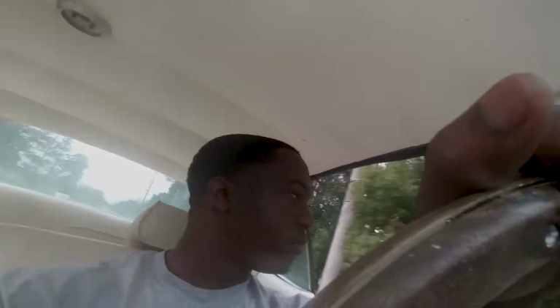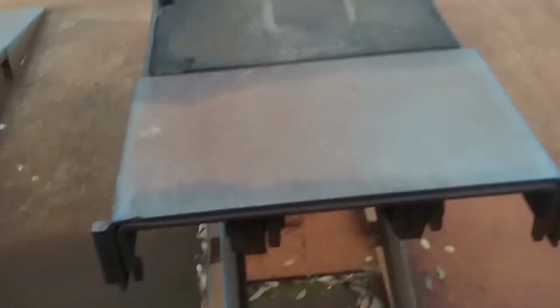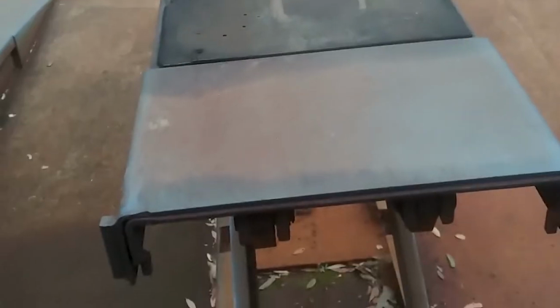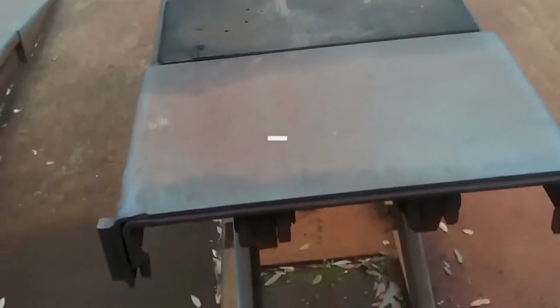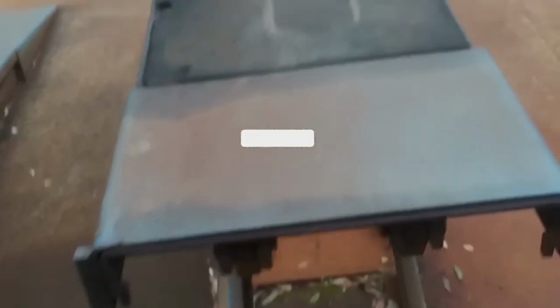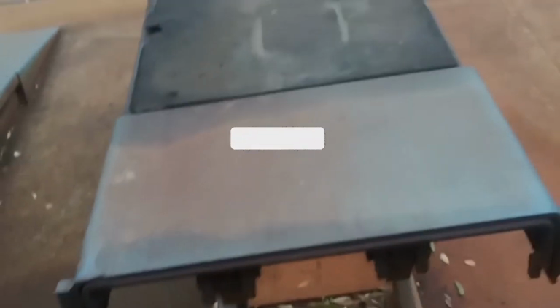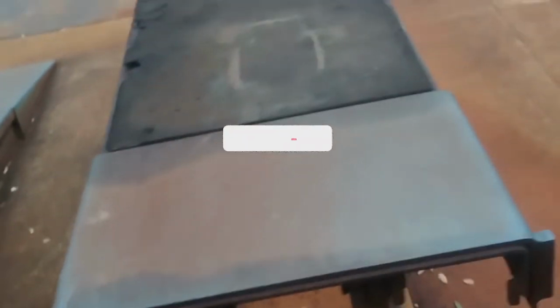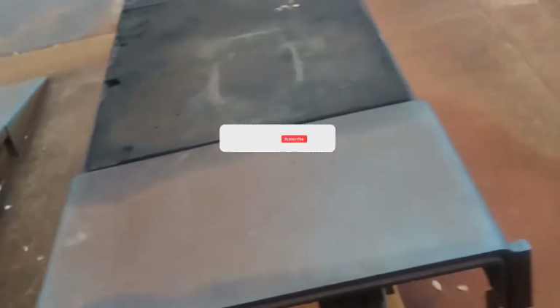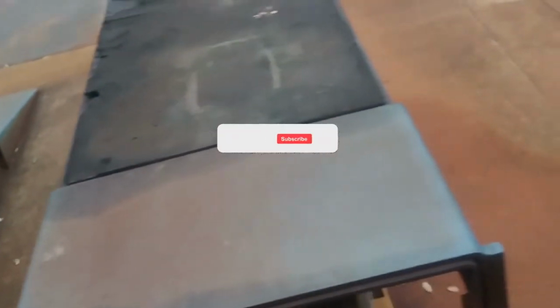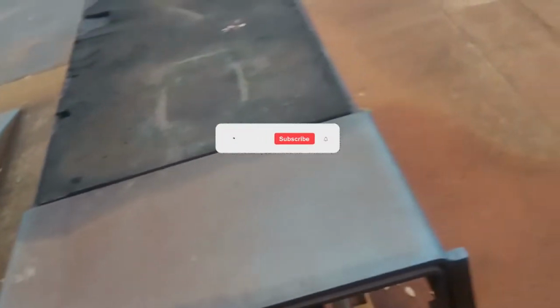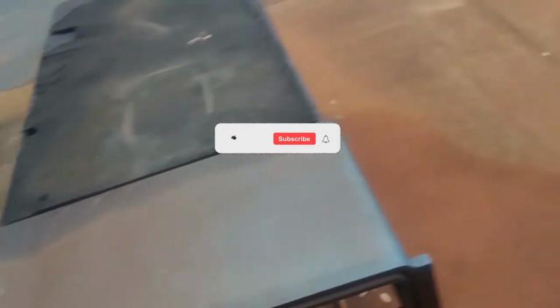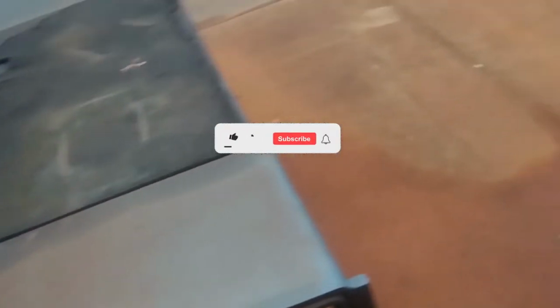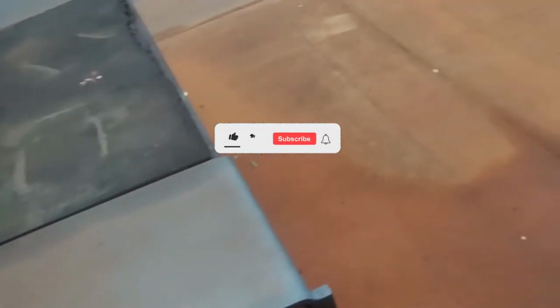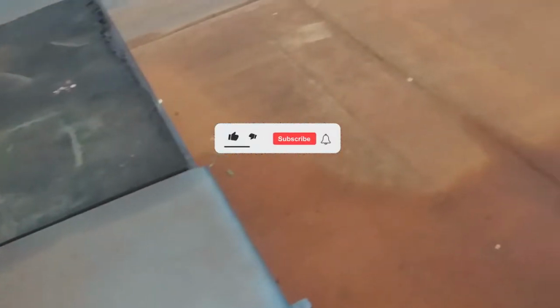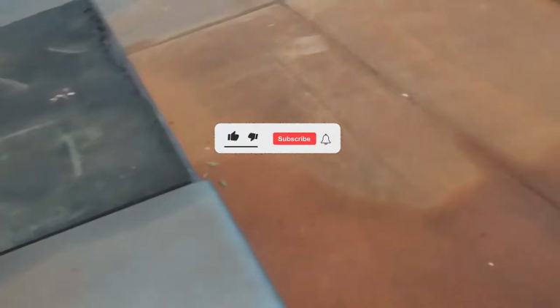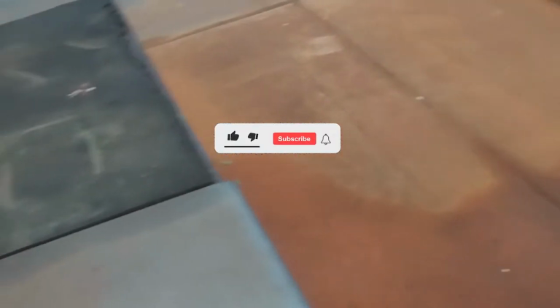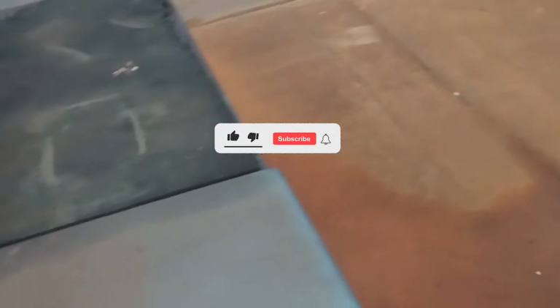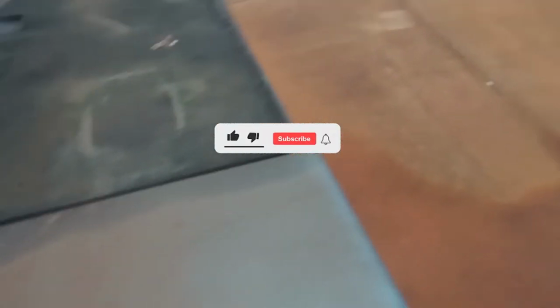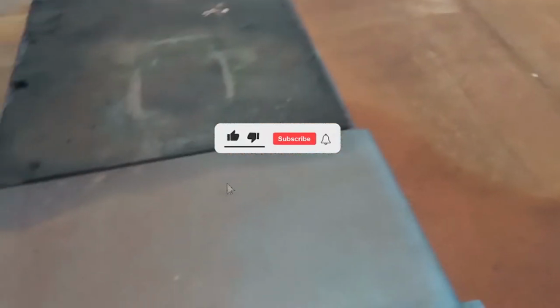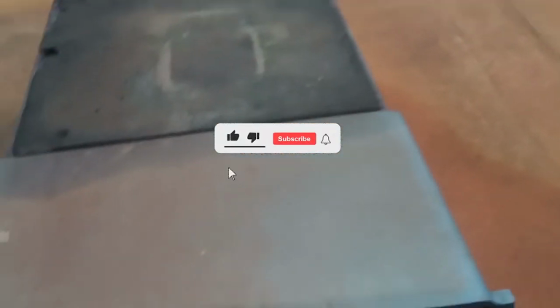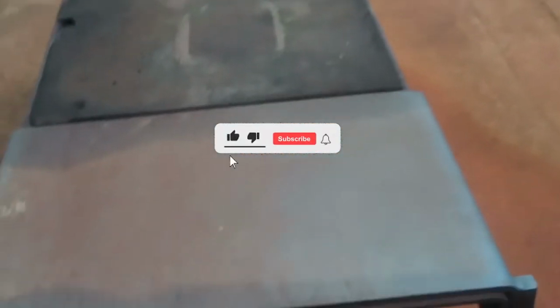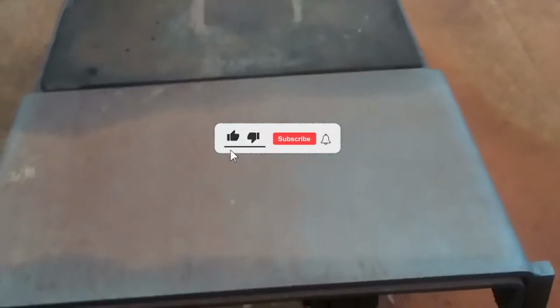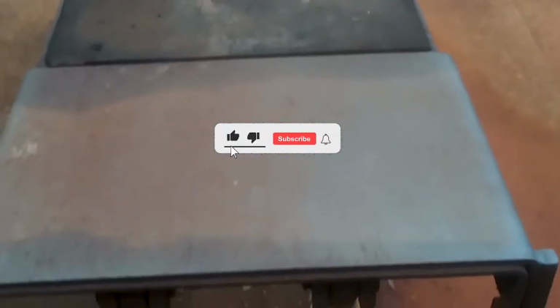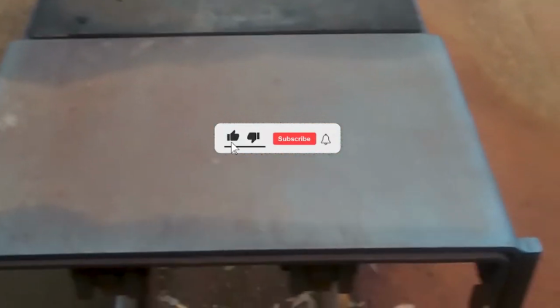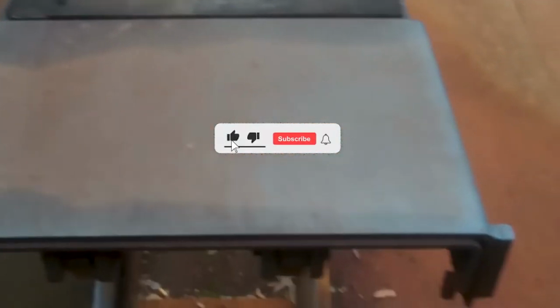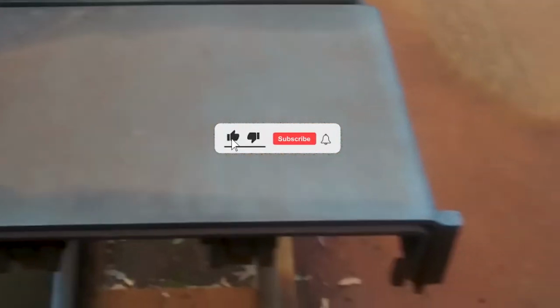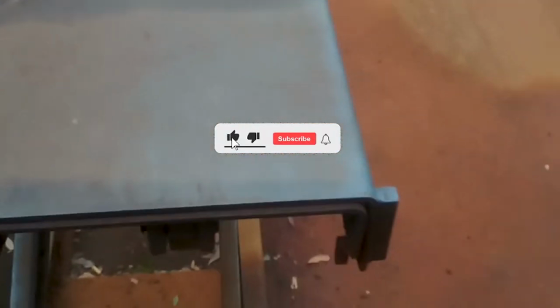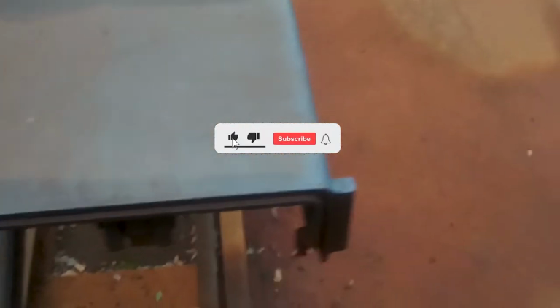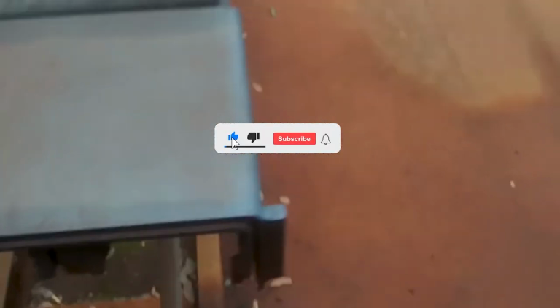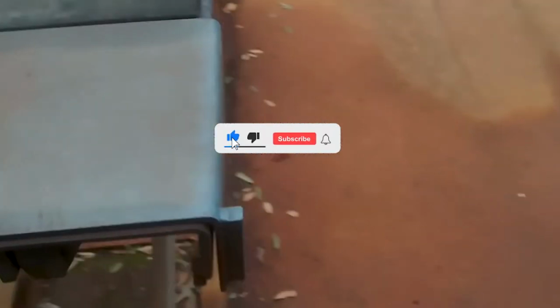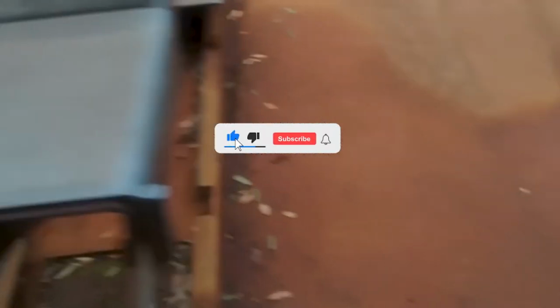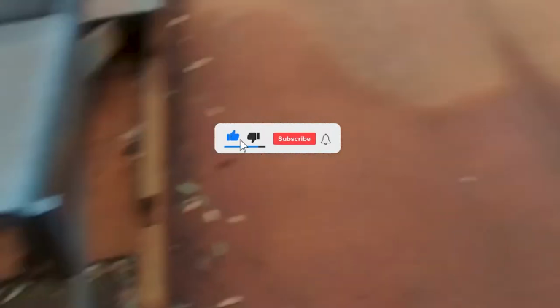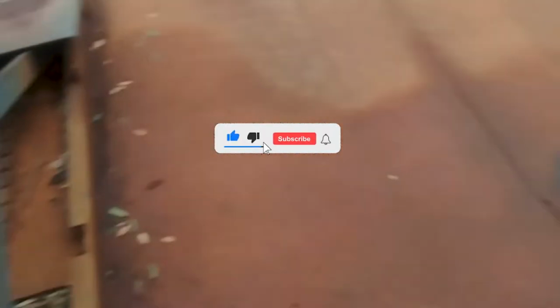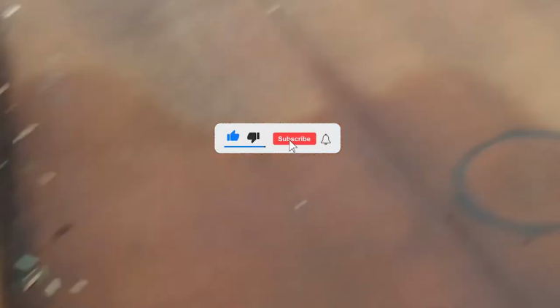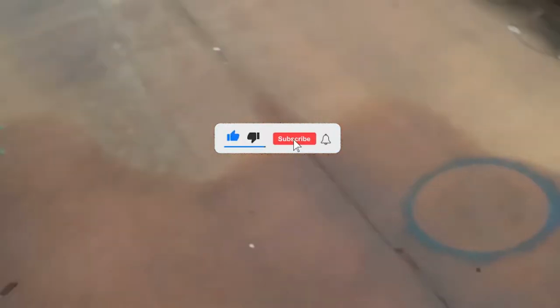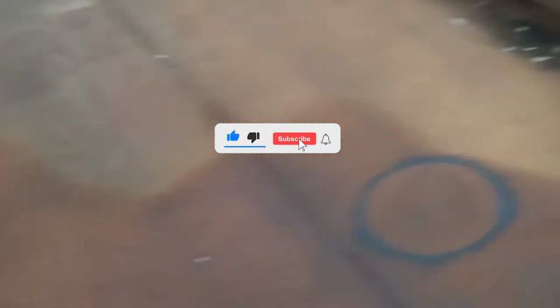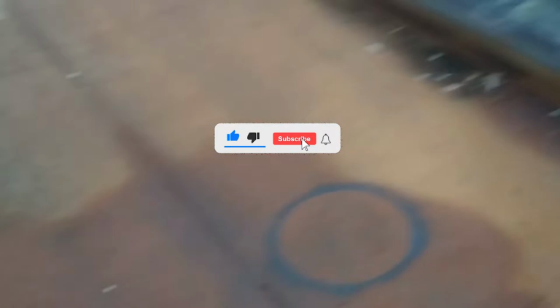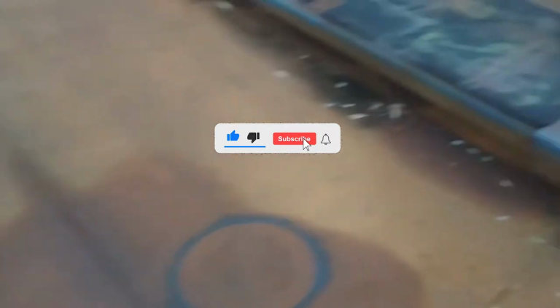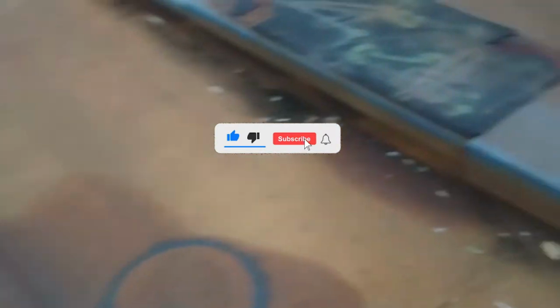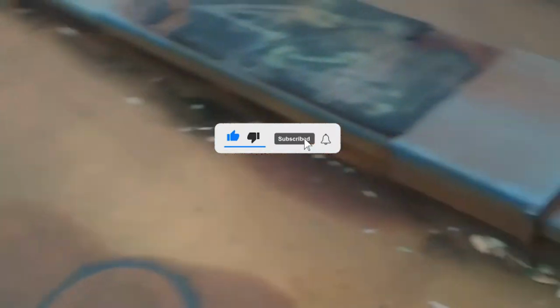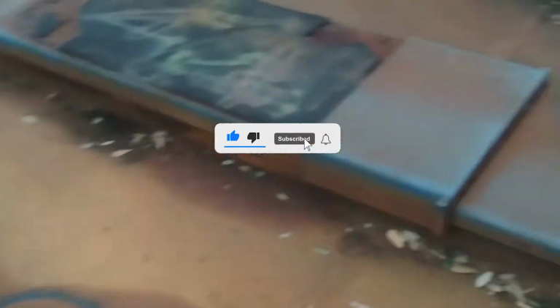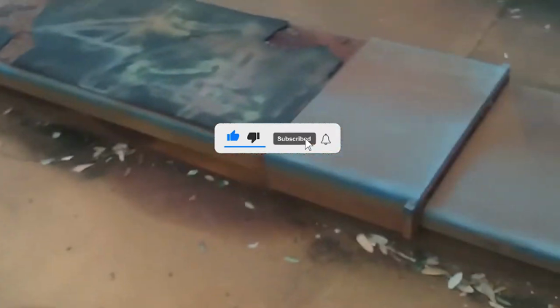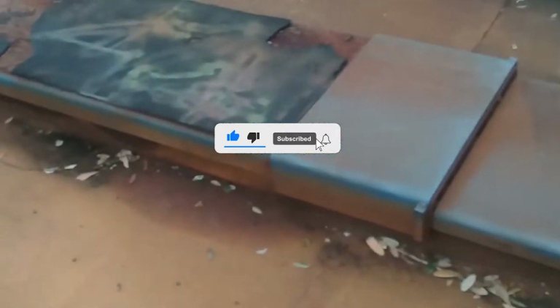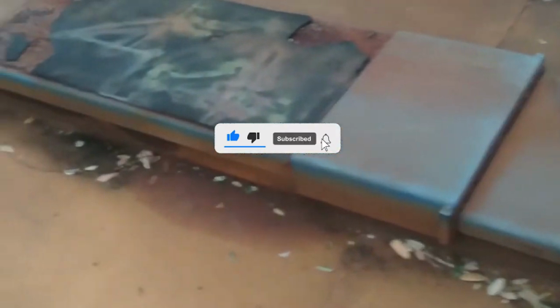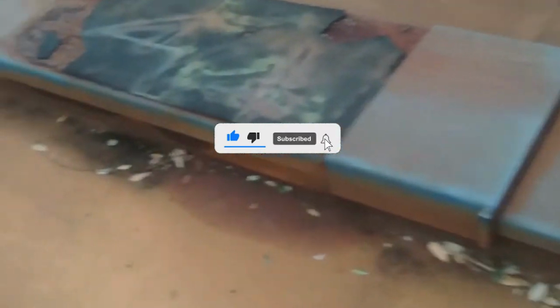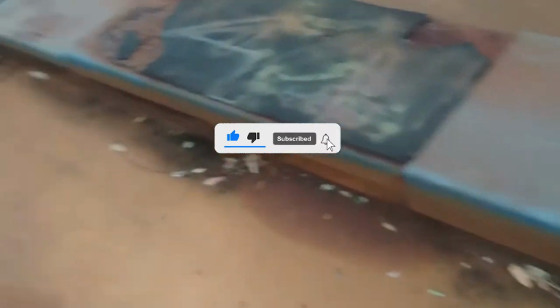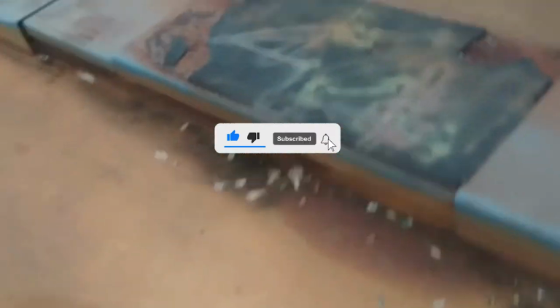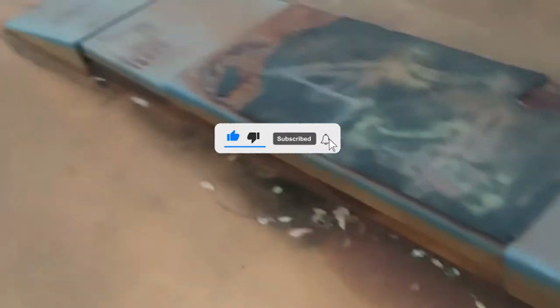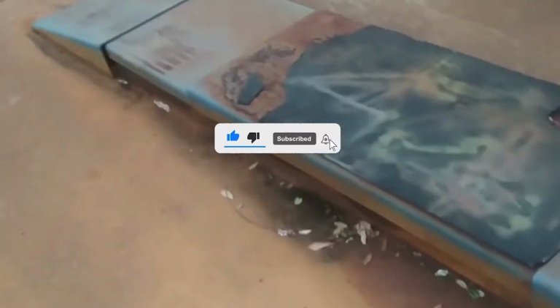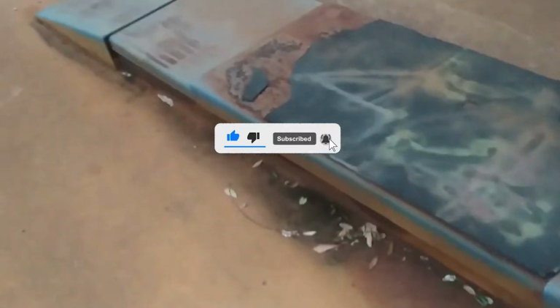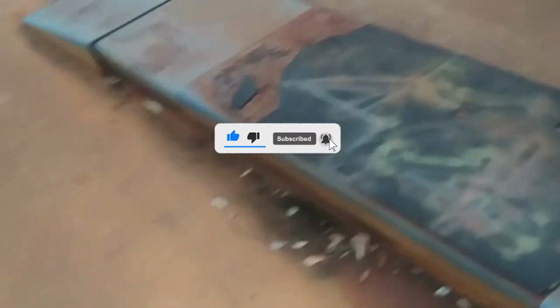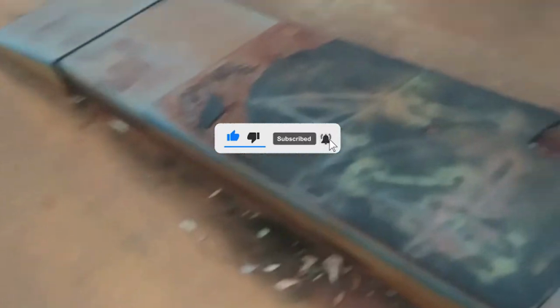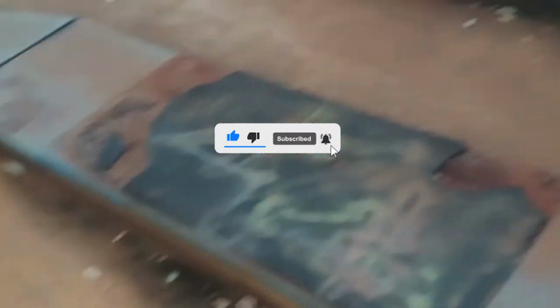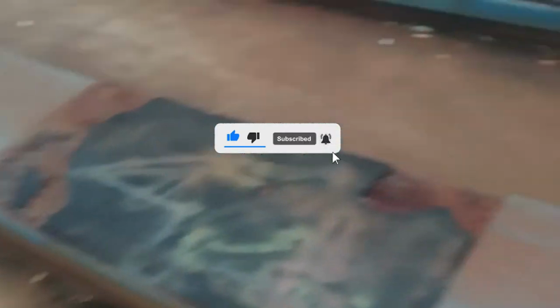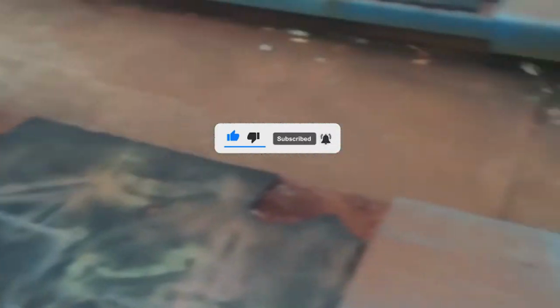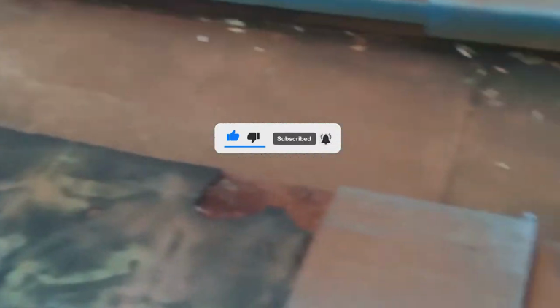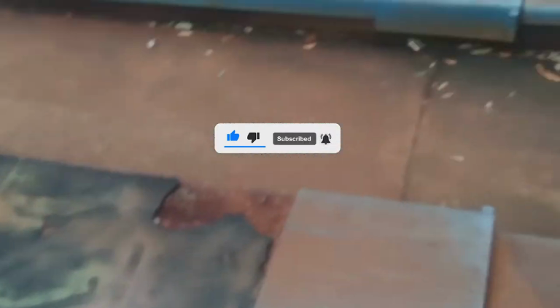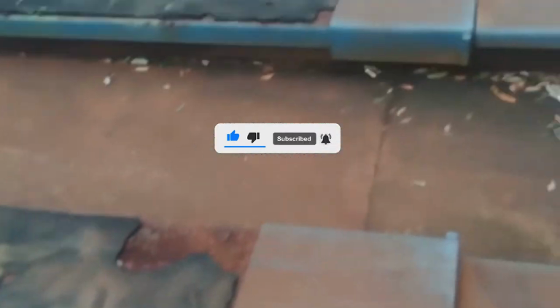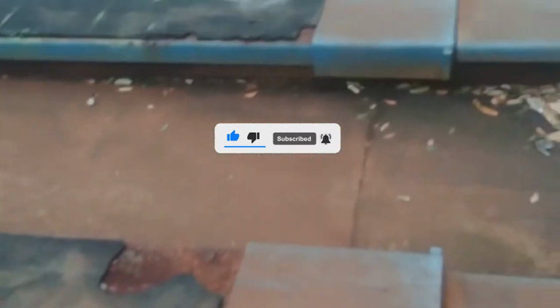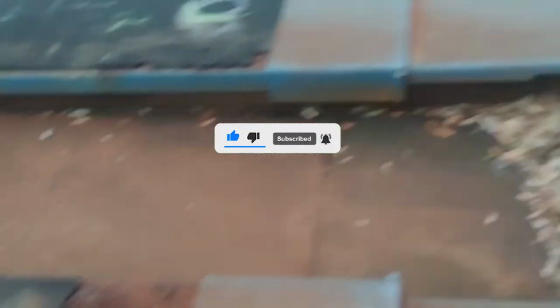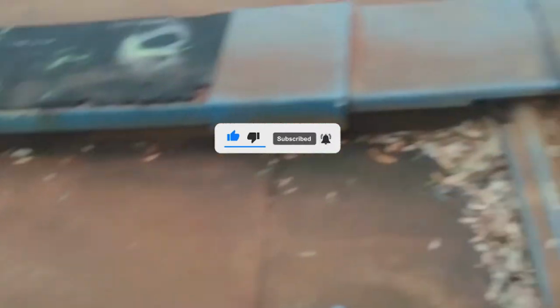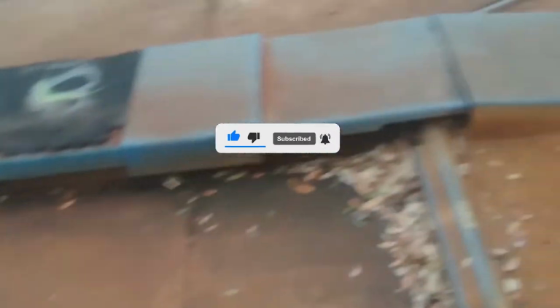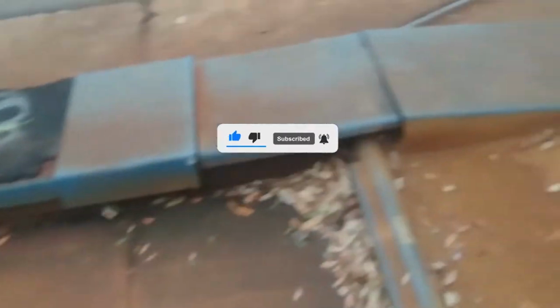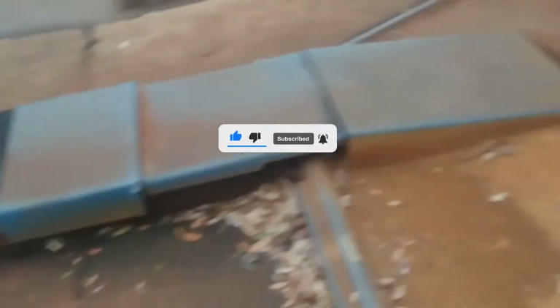Thanks for watching my videos, don't forget to like and subscribe. We just getting started — we'll show y'all how it really works.